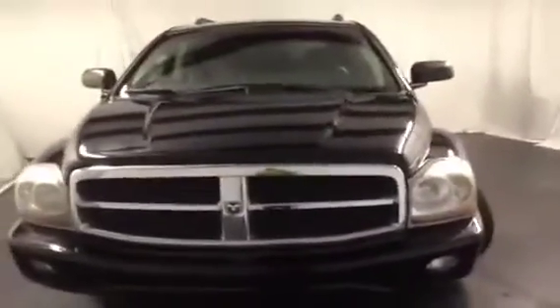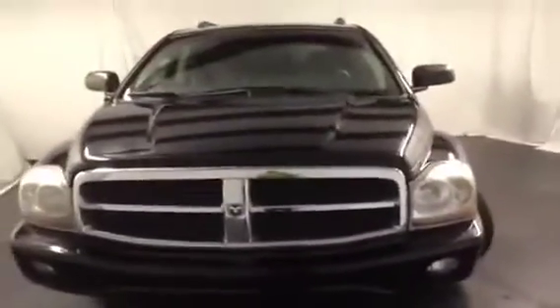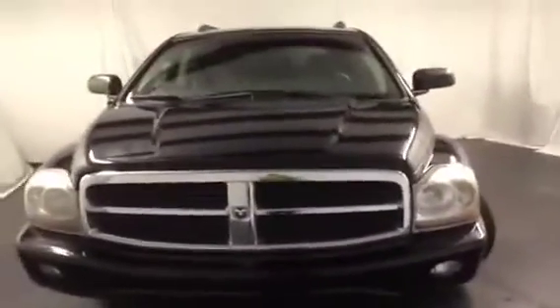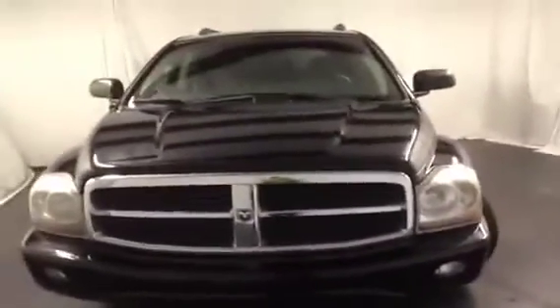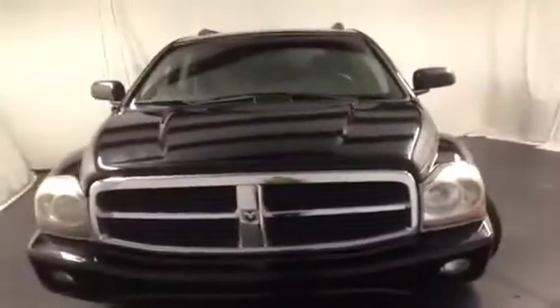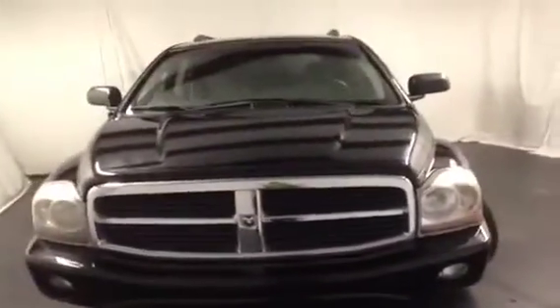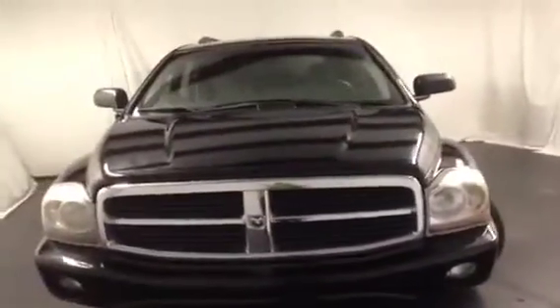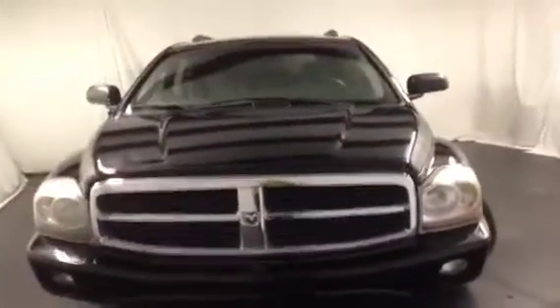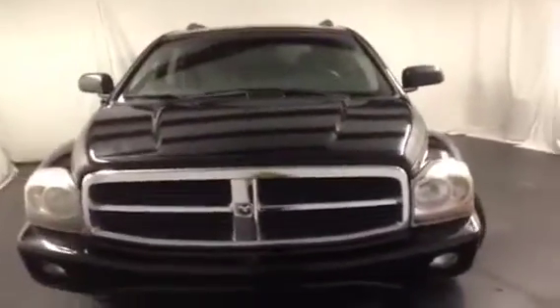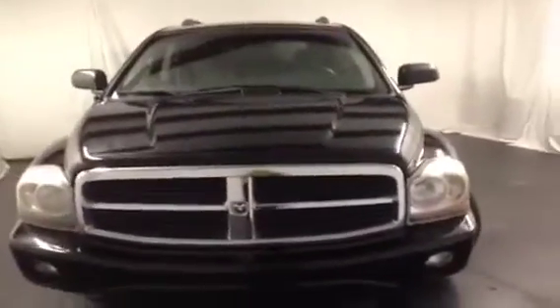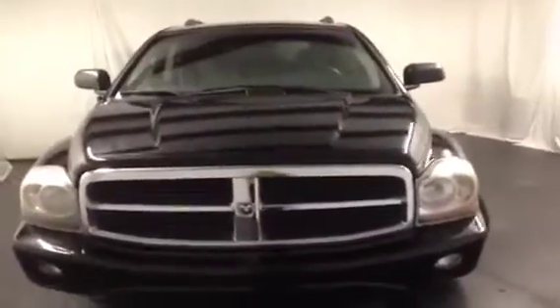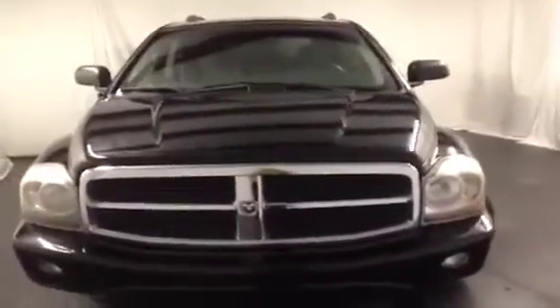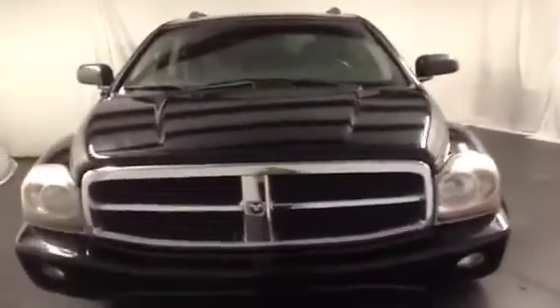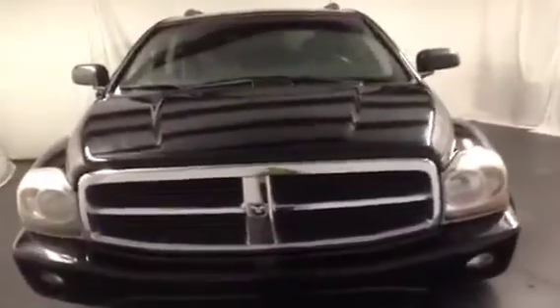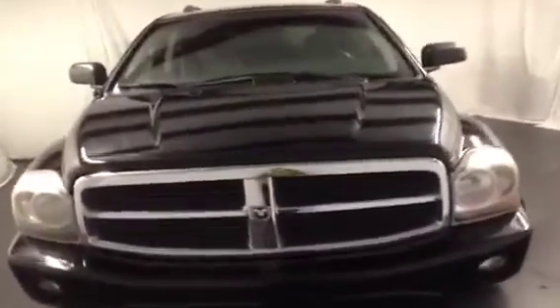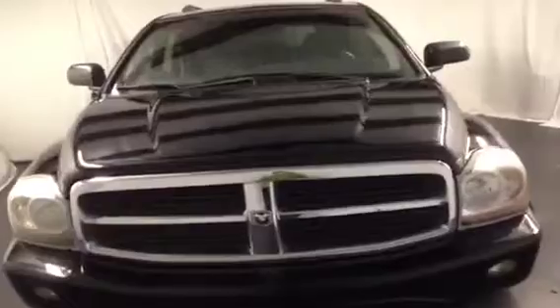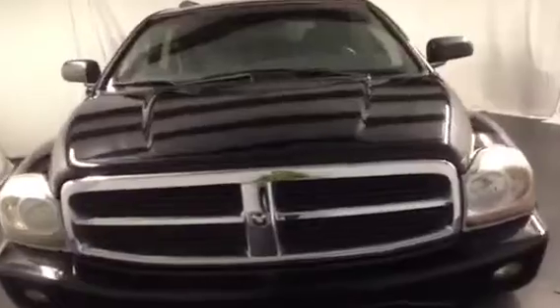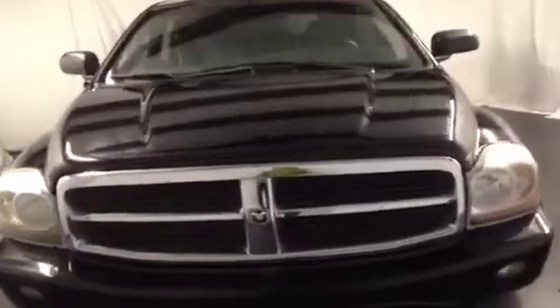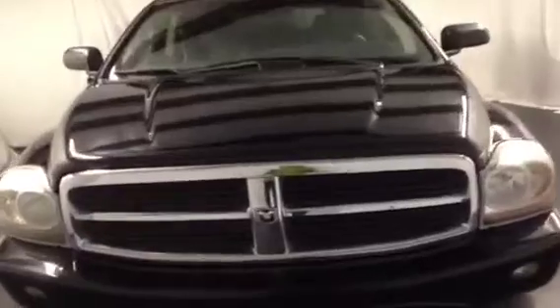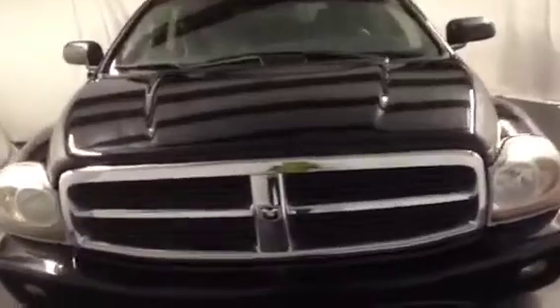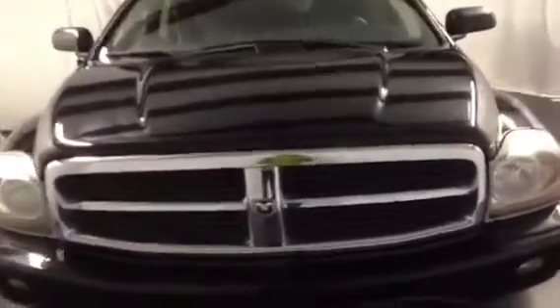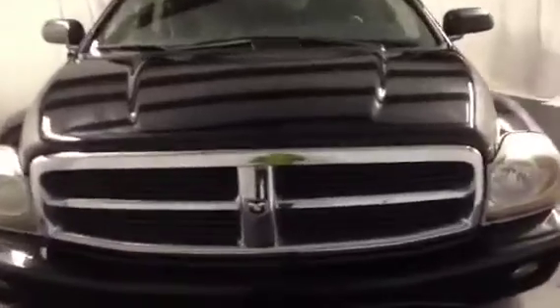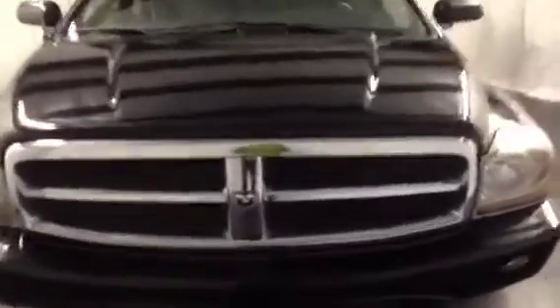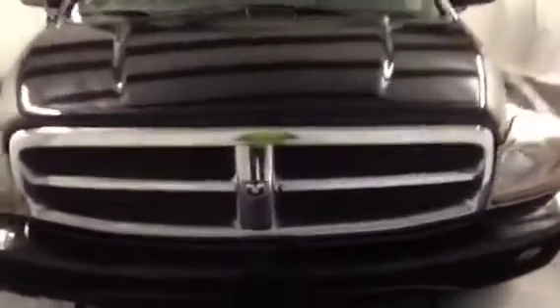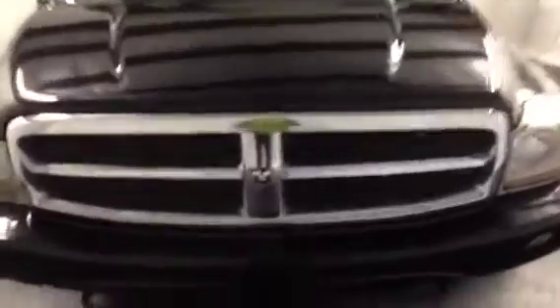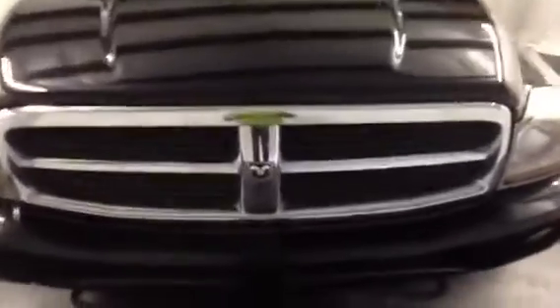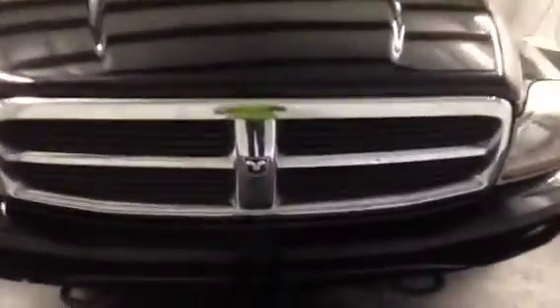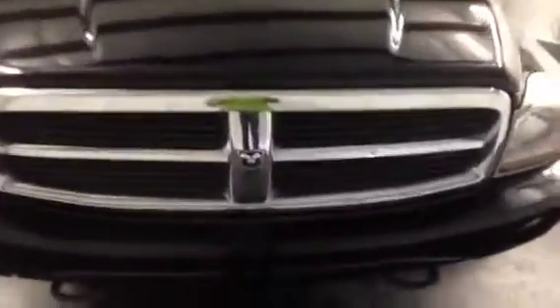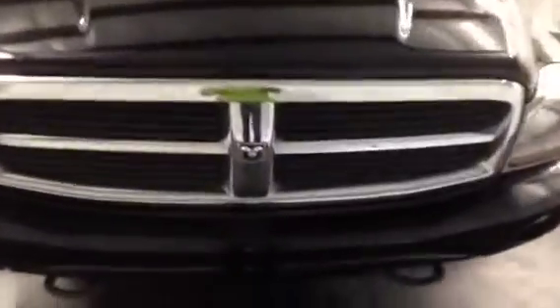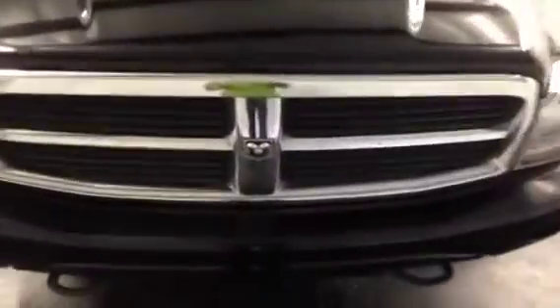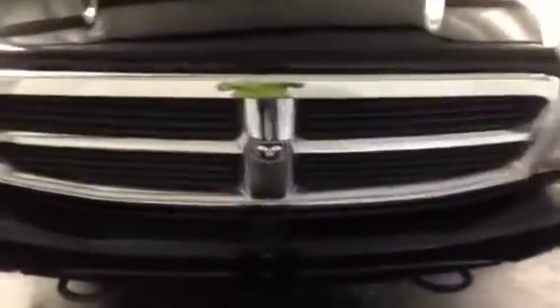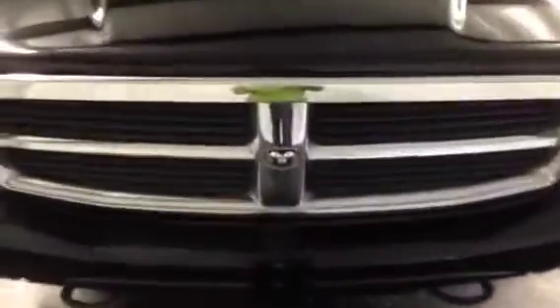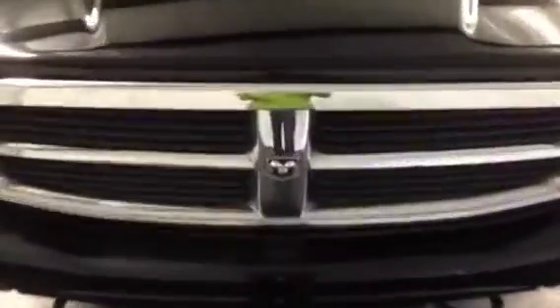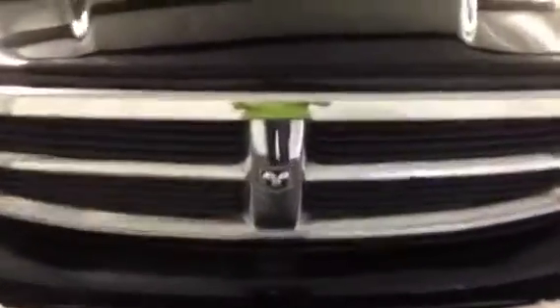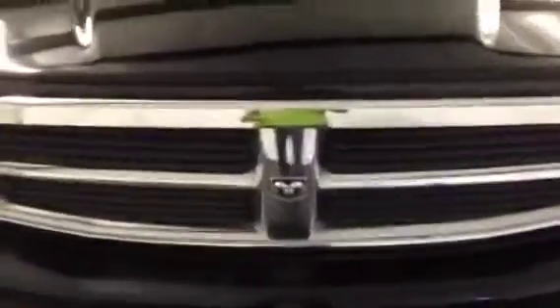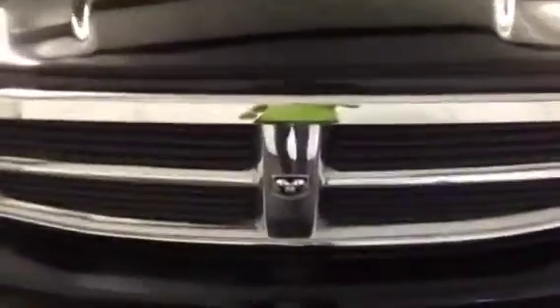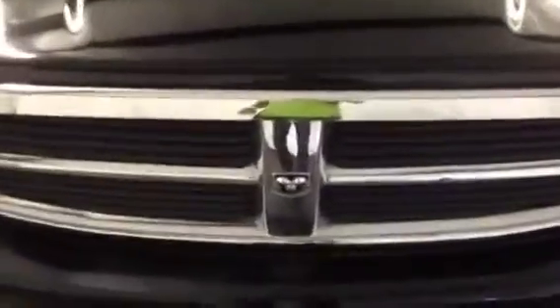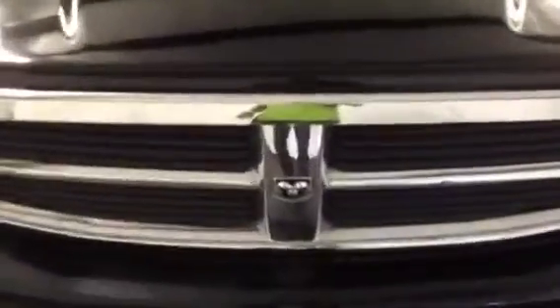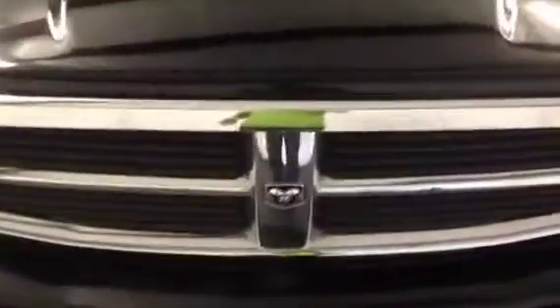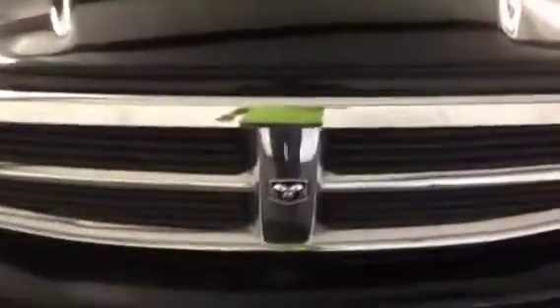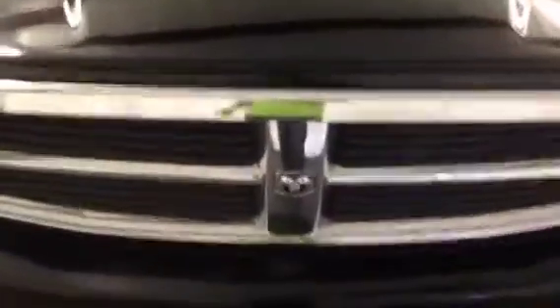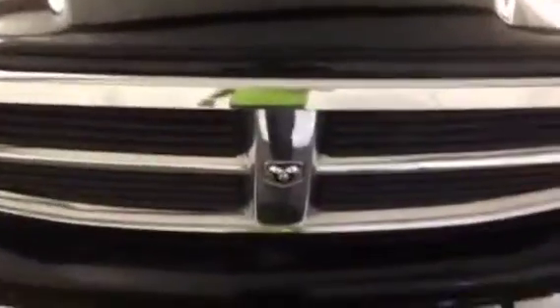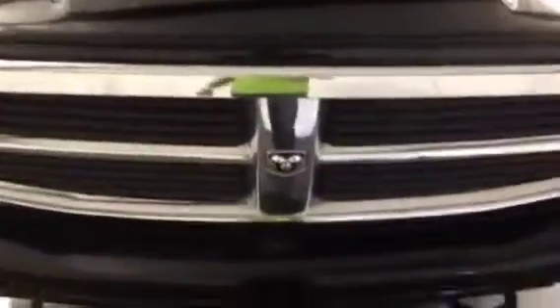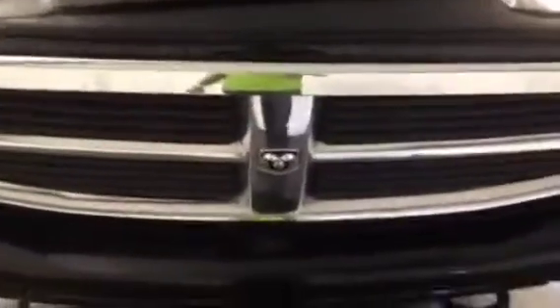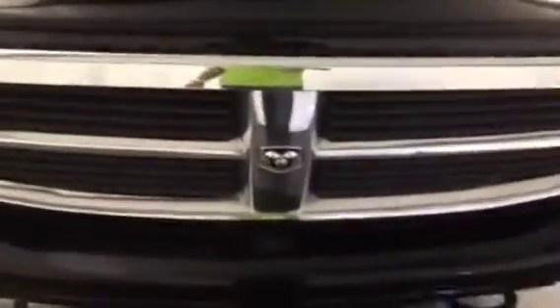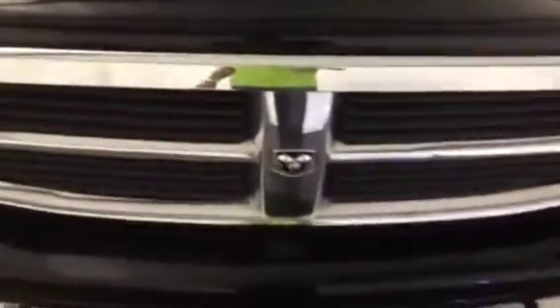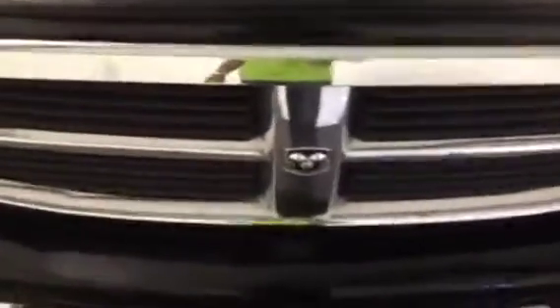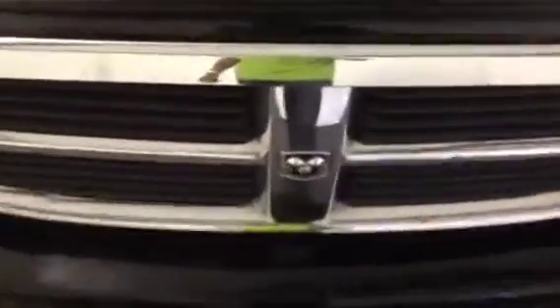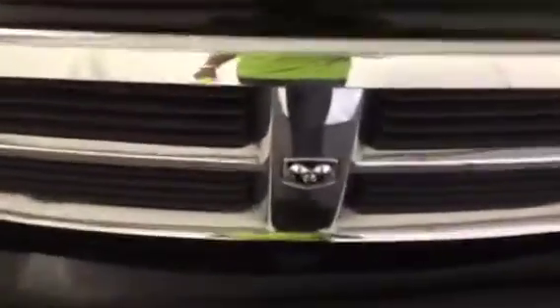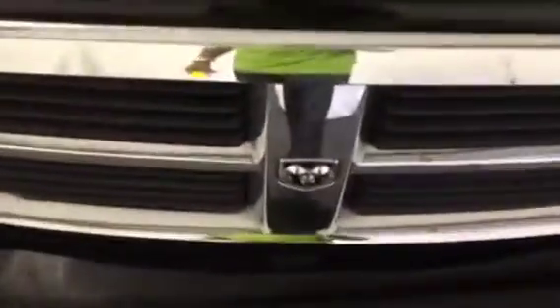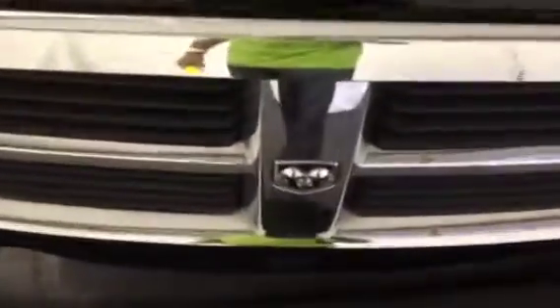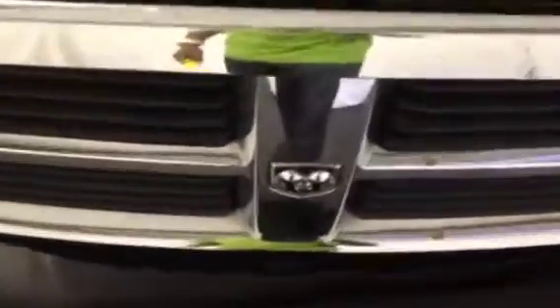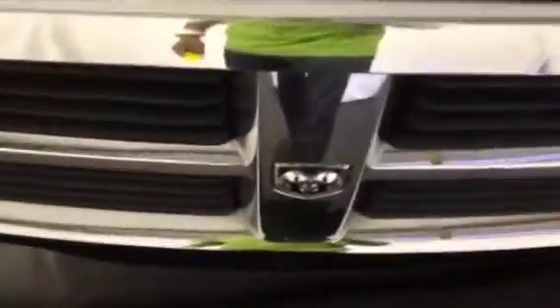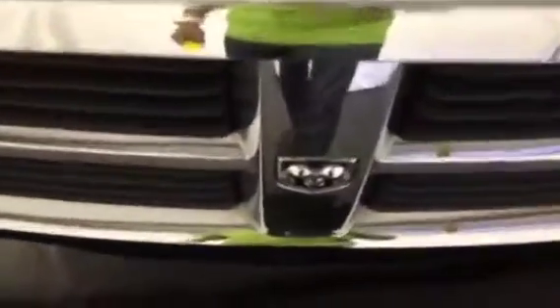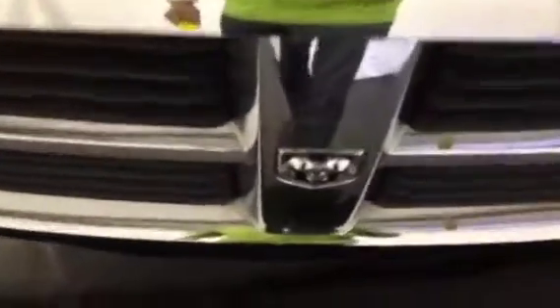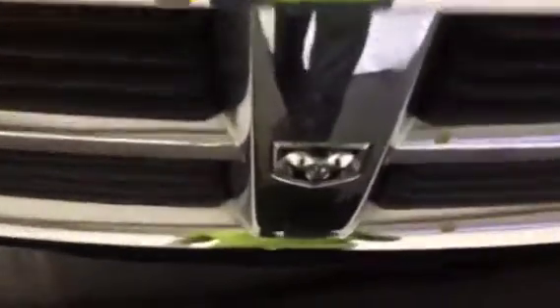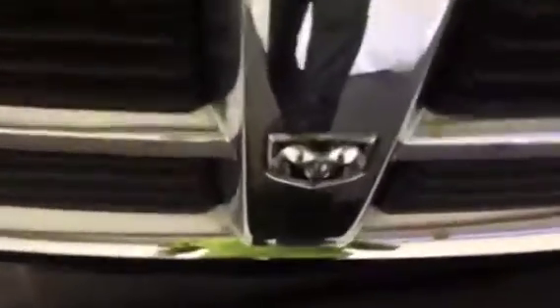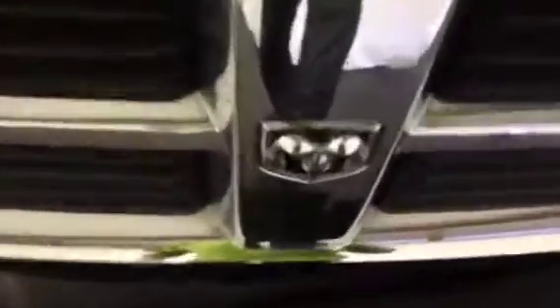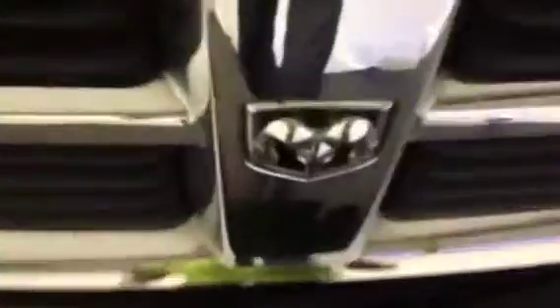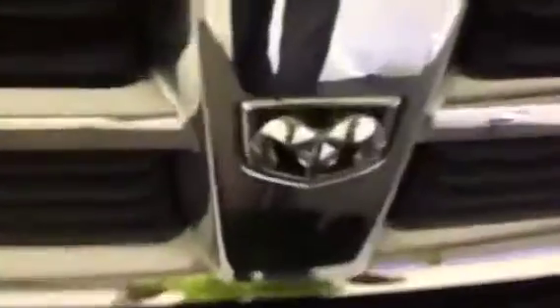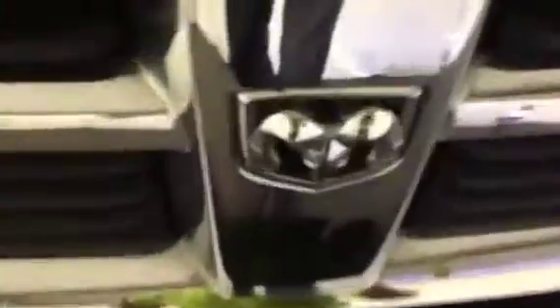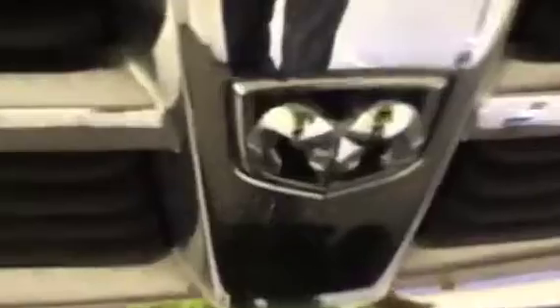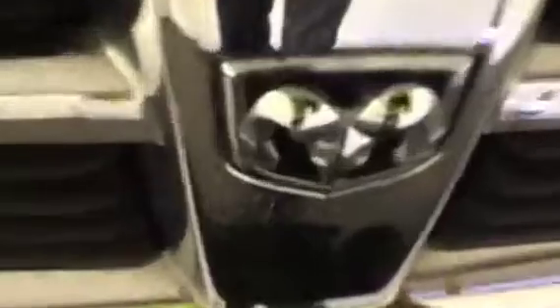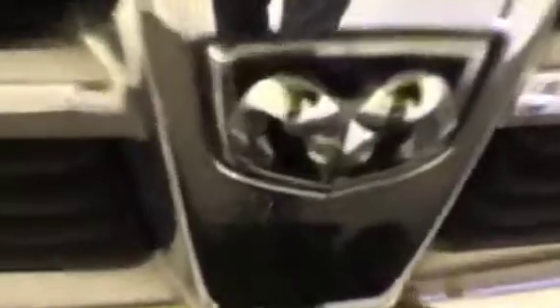This is a 2005 Dodge Durango, black in color, priced right and ready to go here at FrankMeyersAuto.com.